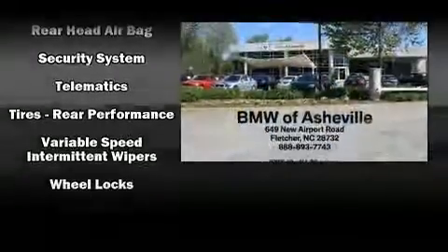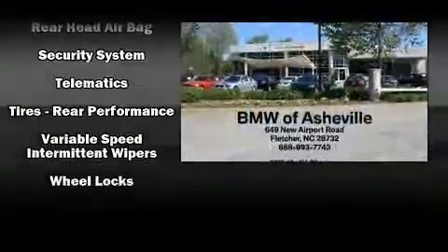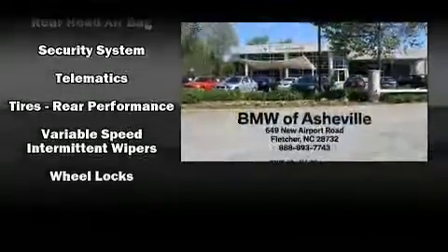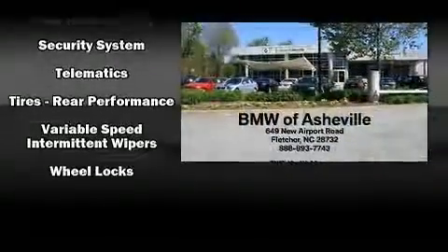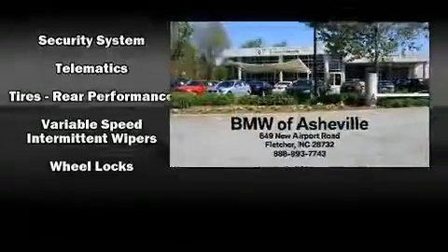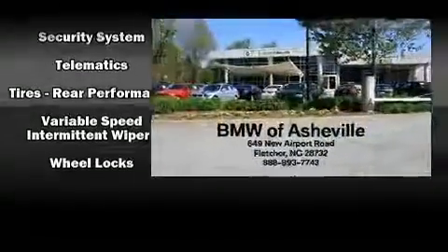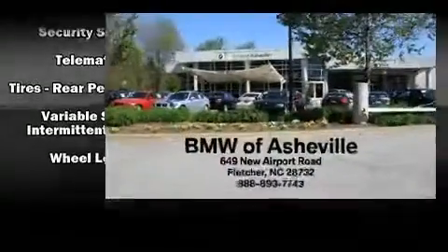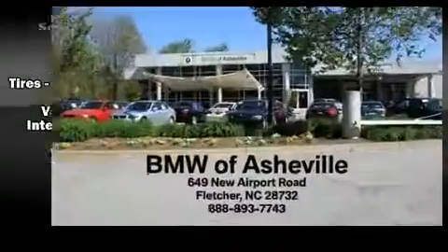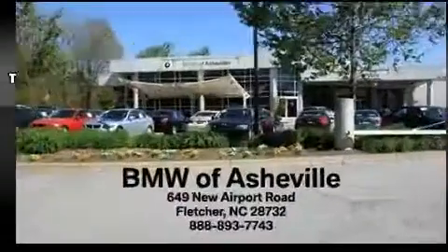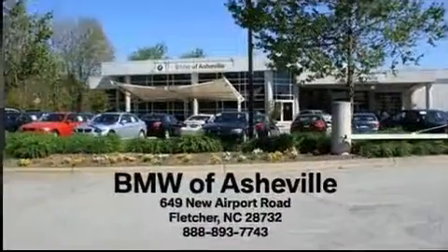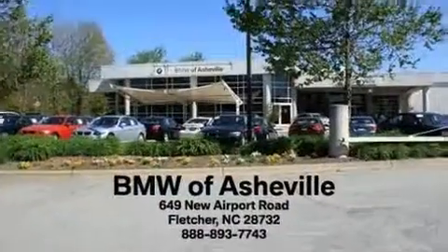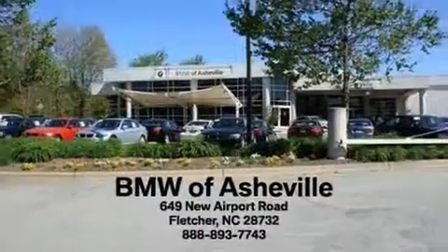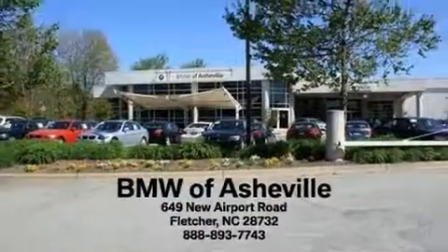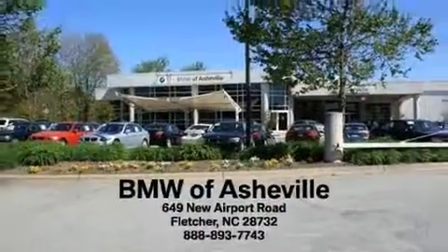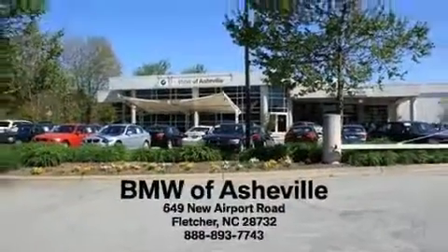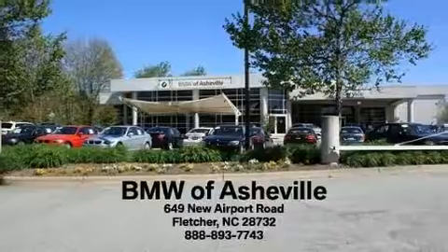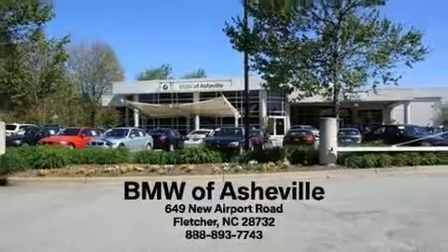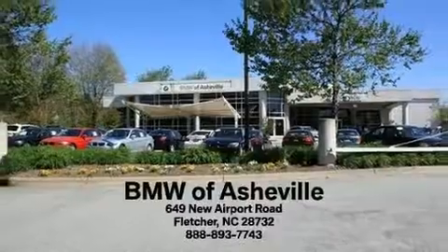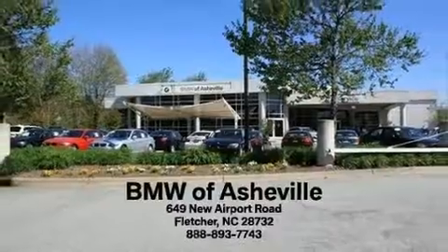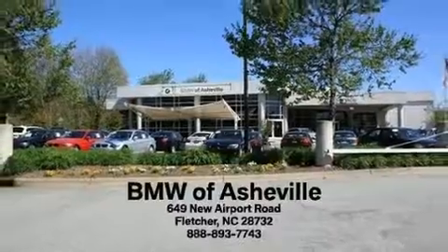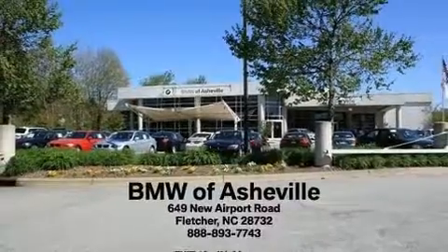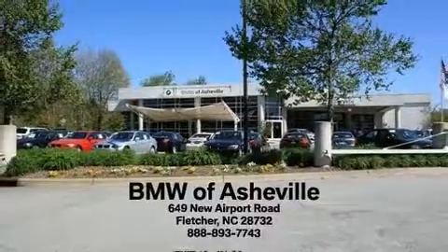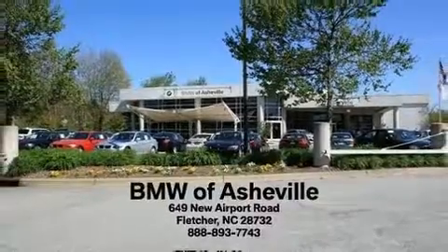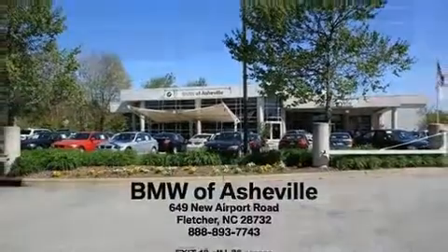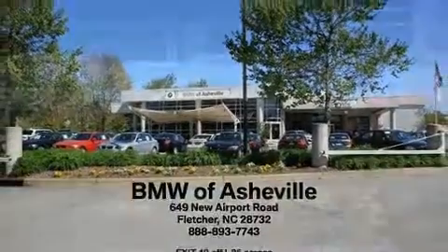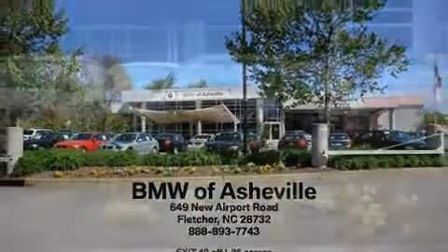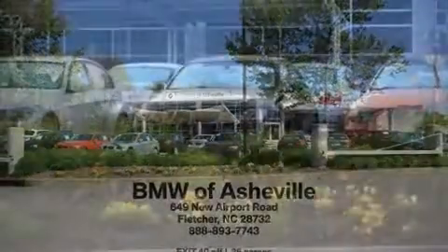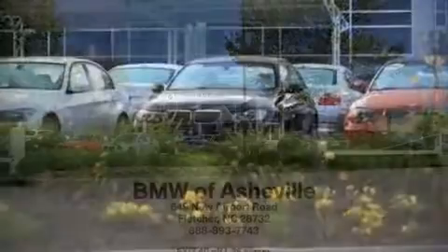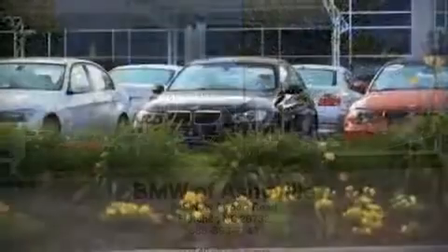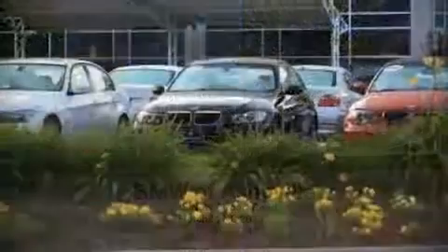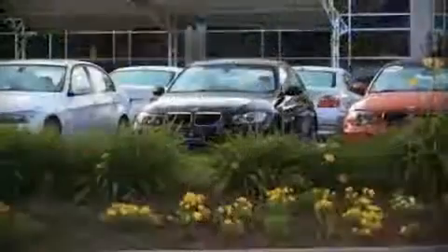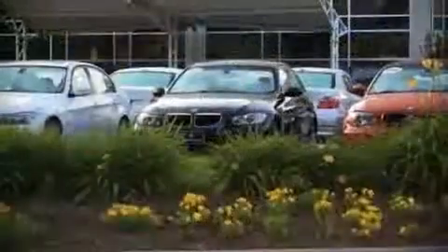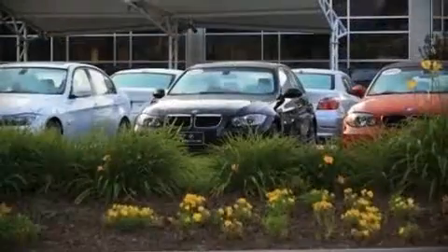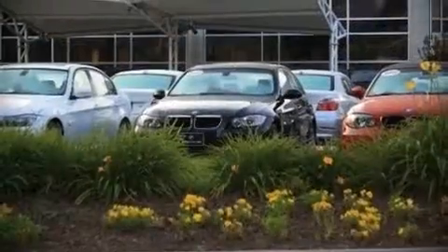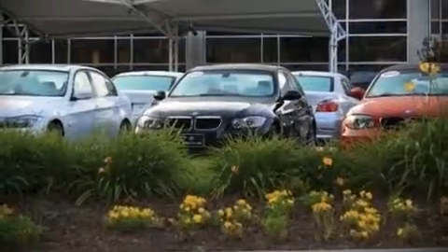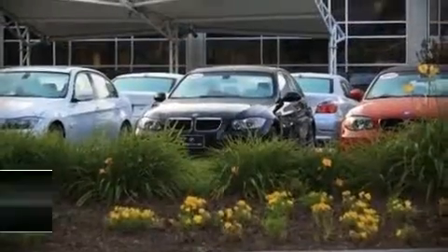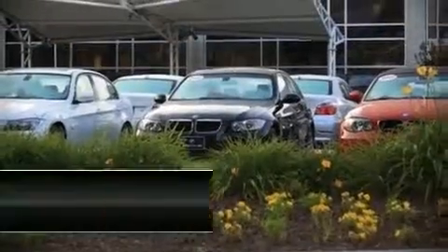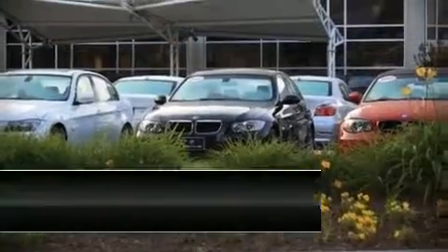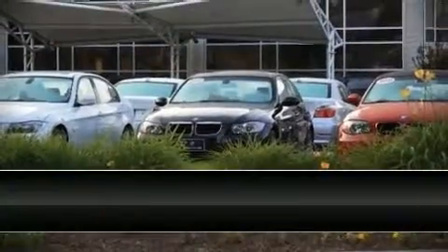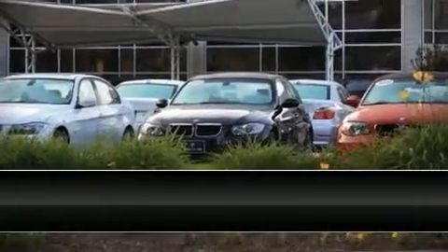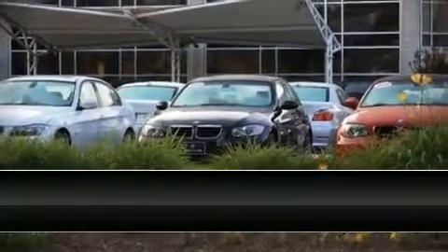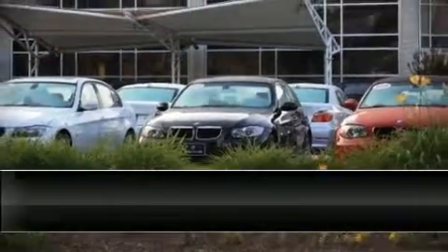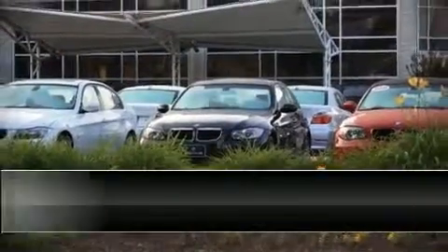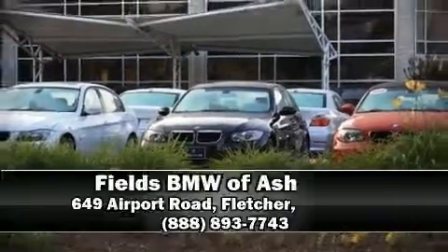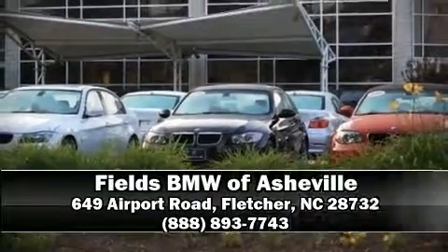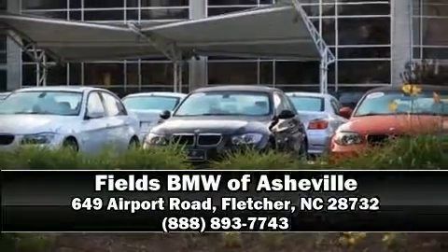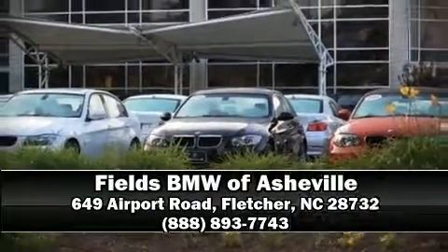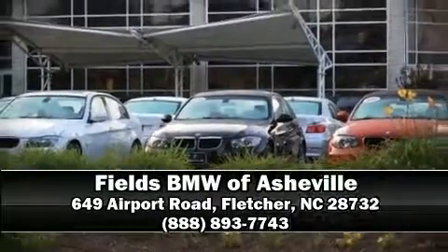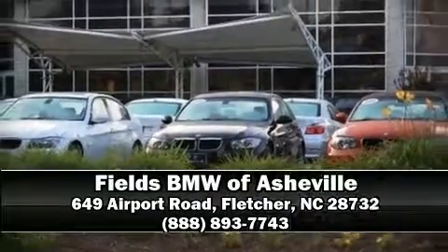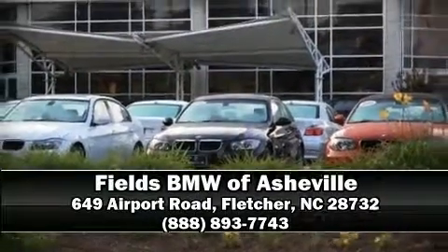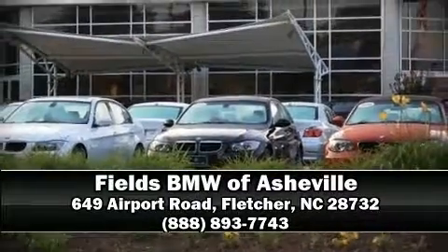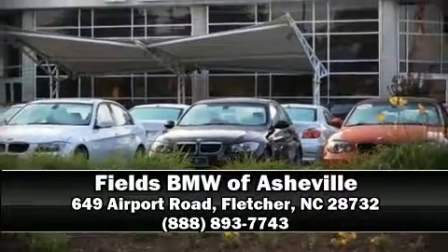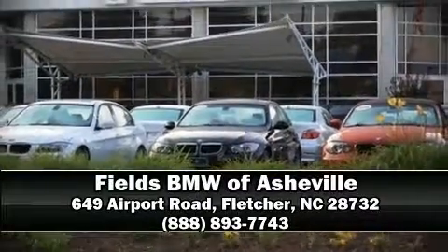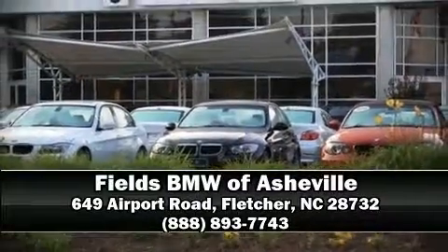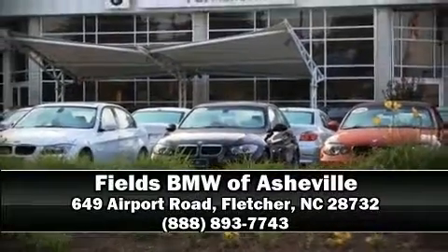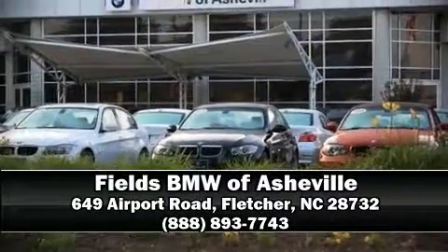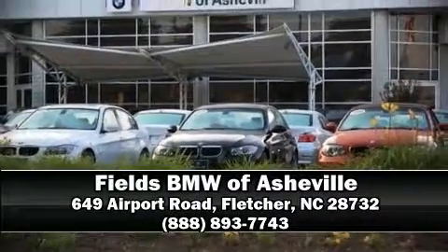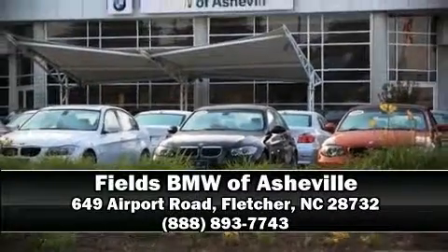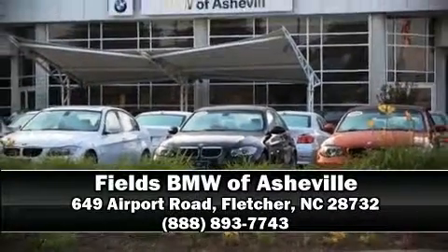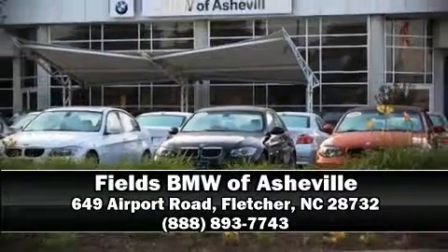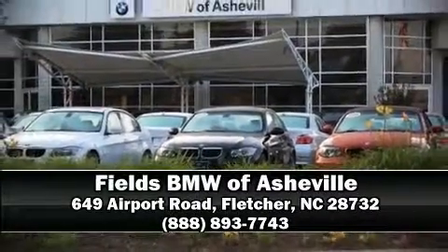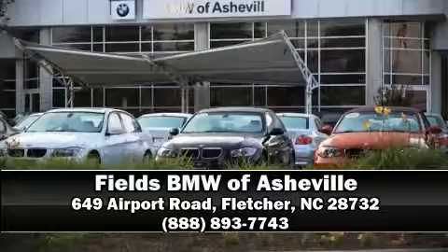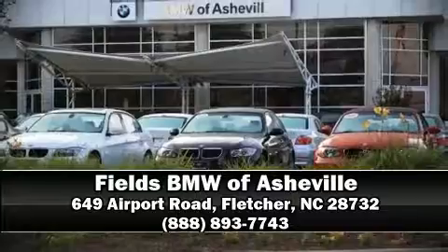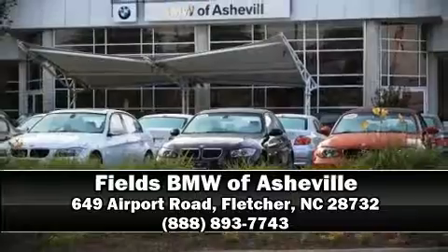Our sales staff will help you find the vehicle that you've been searching for. Please don't hesitate to give us a call. Thank you.